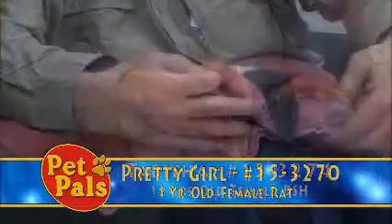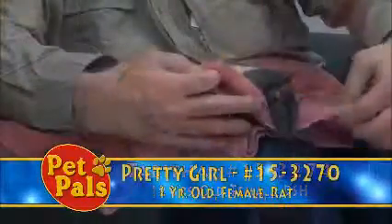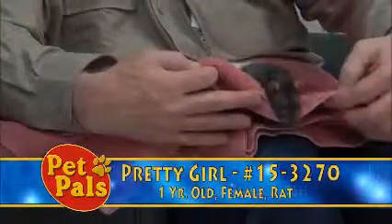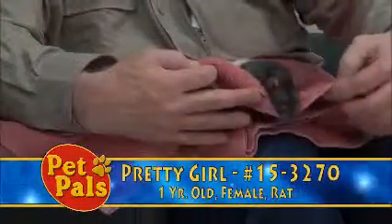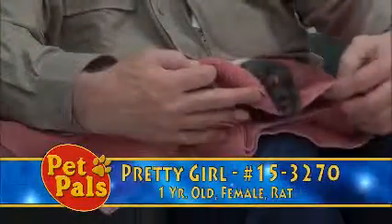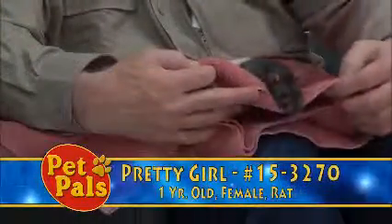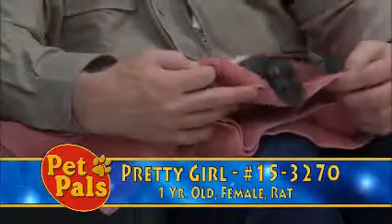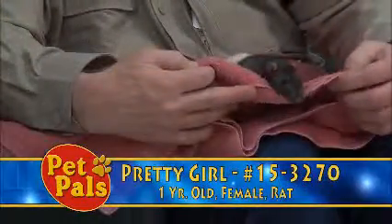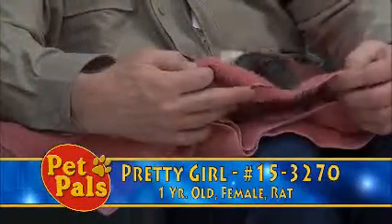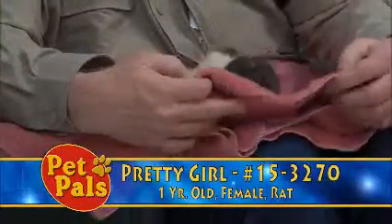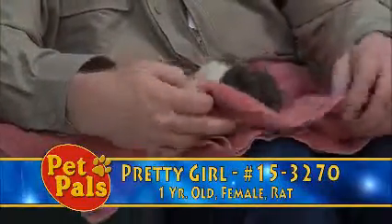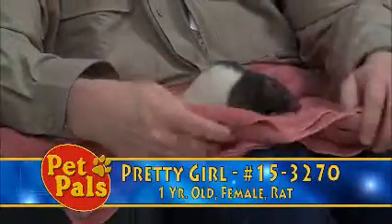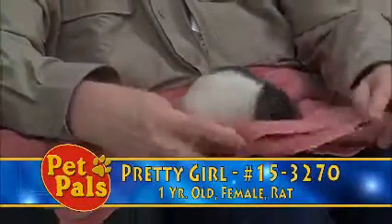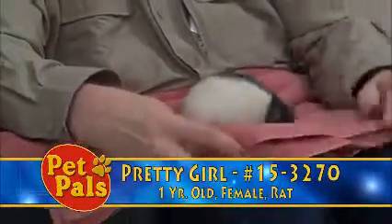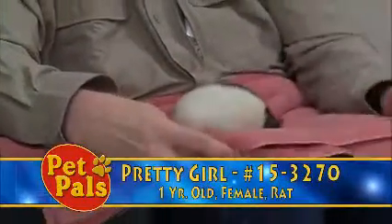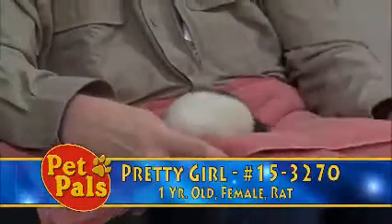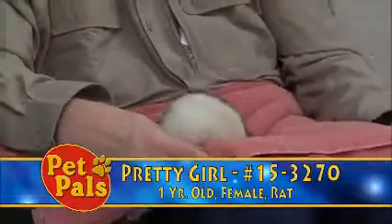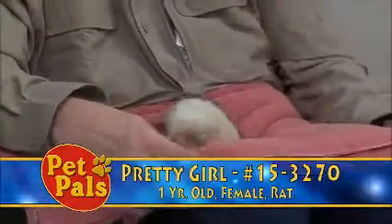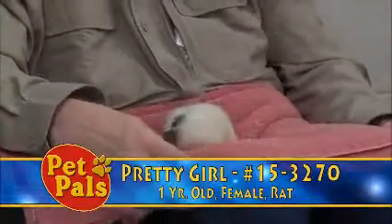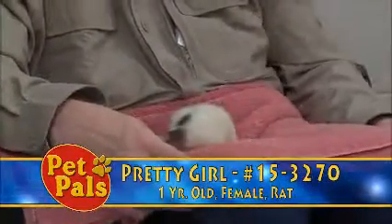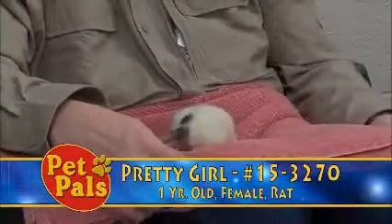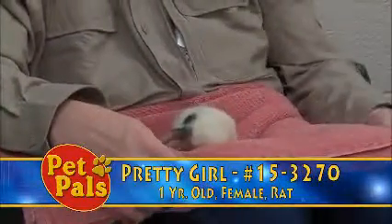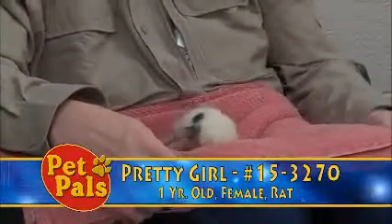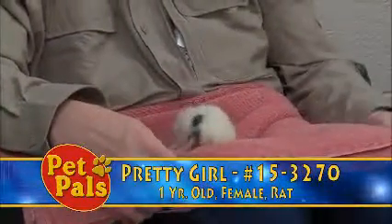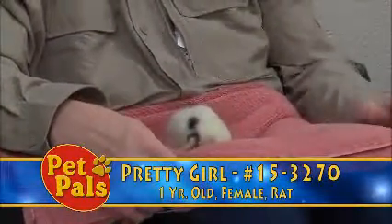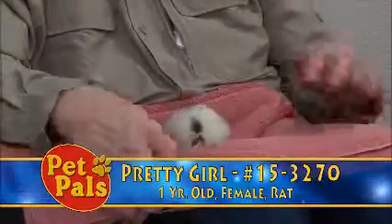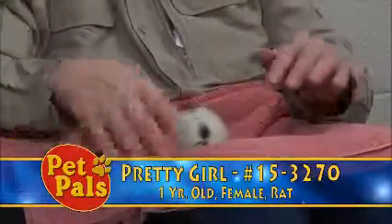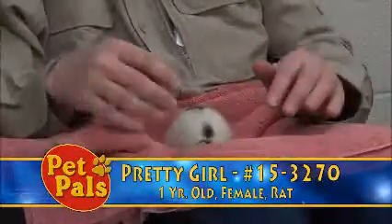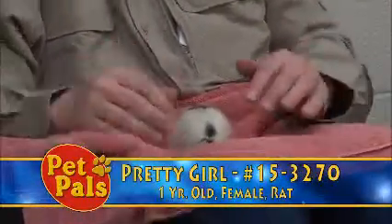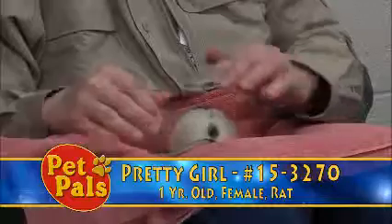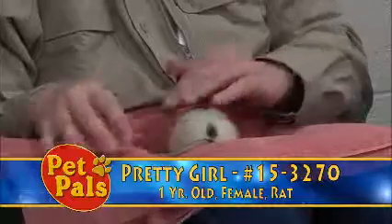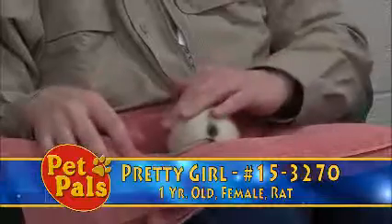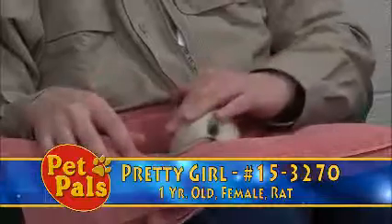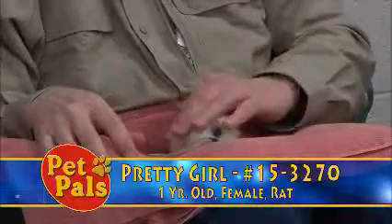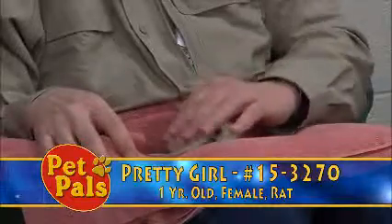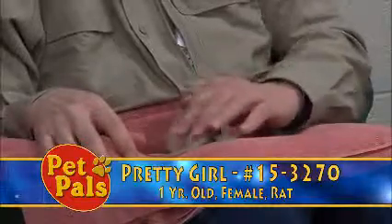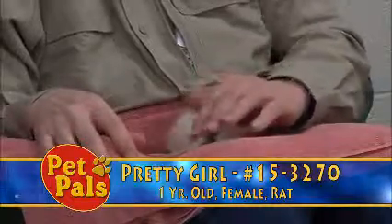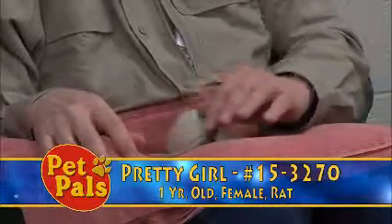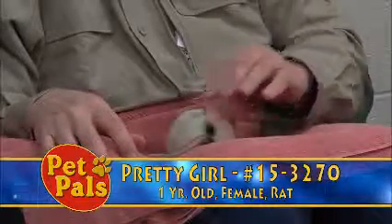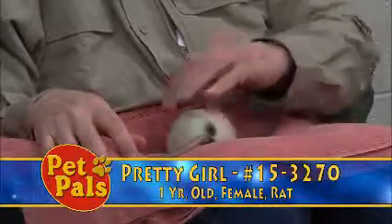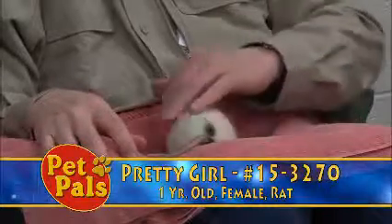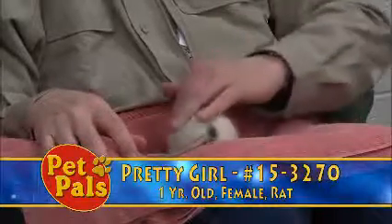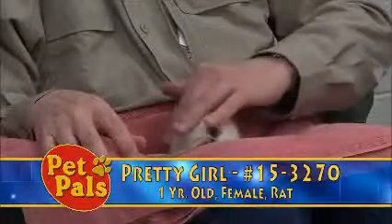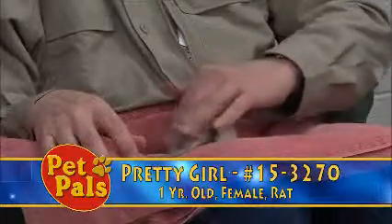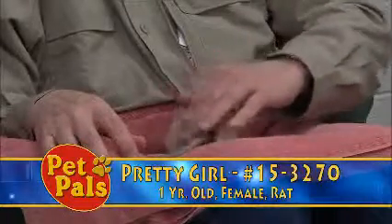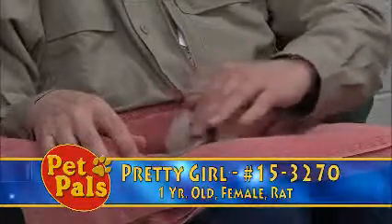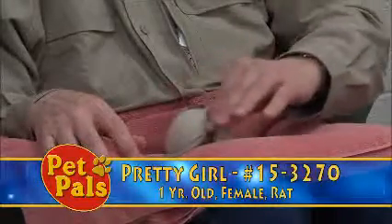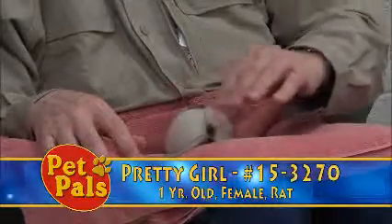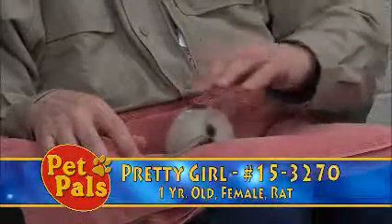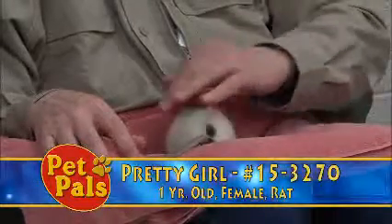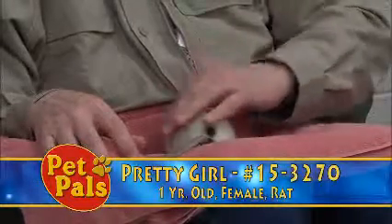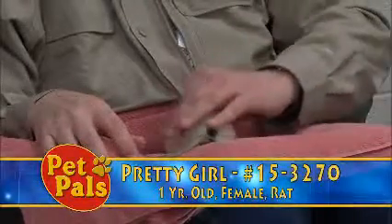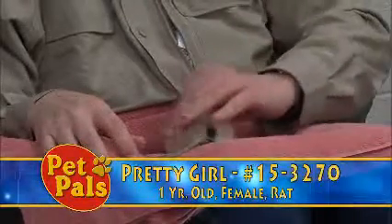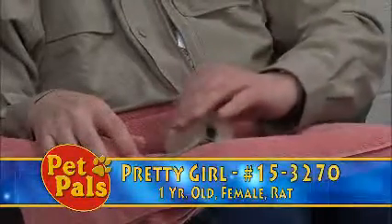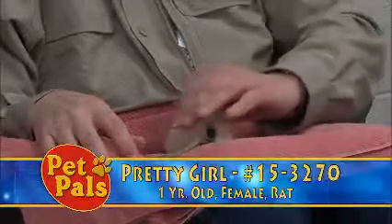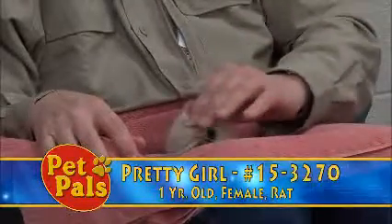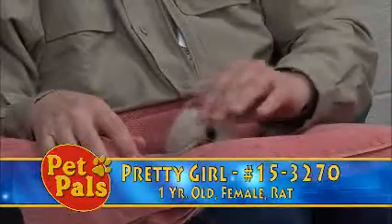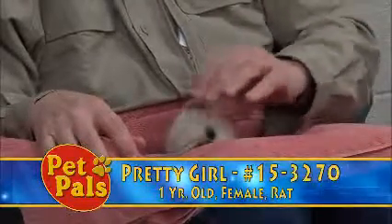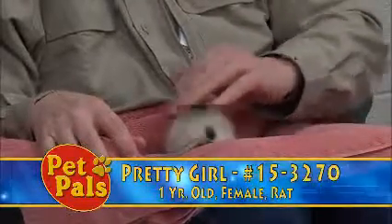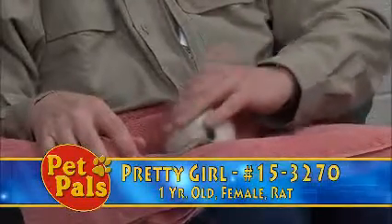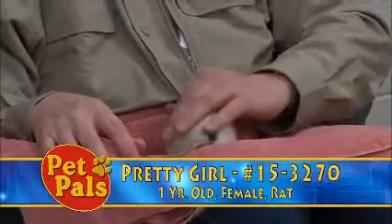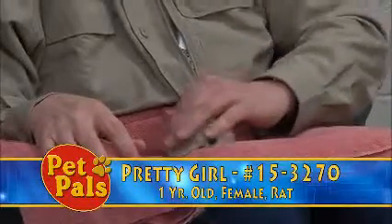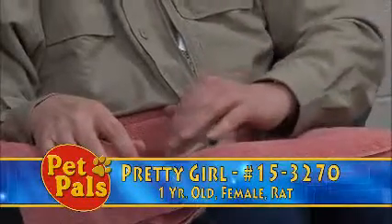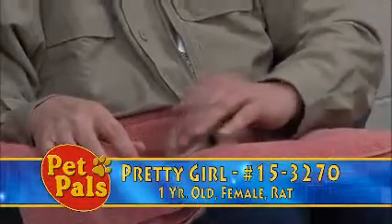The last little animal we're going to take a look at is the smallest animal we have at the moment. This is Pretty Girl, and yes, she's a rat.